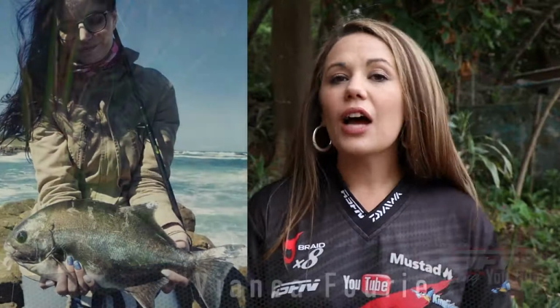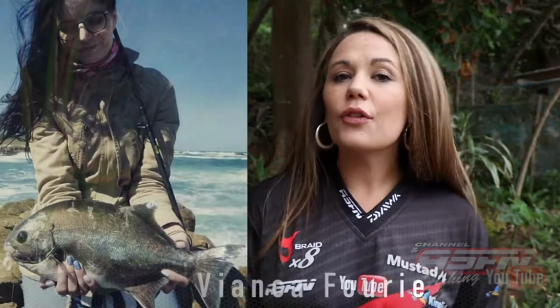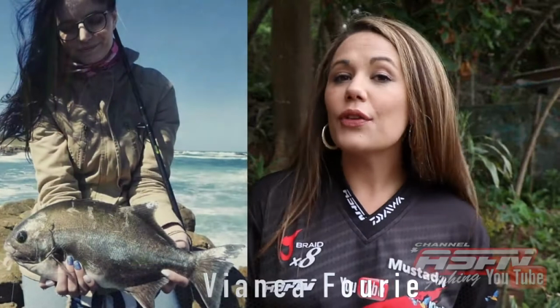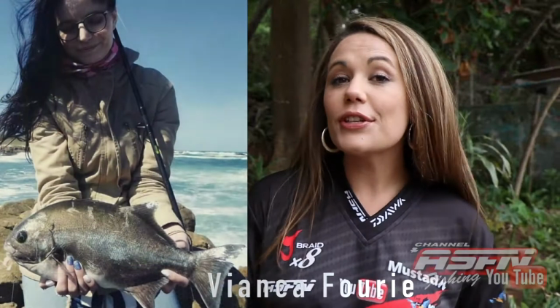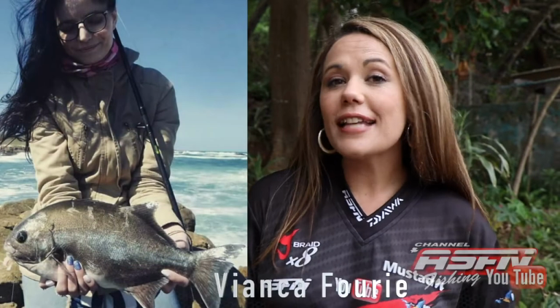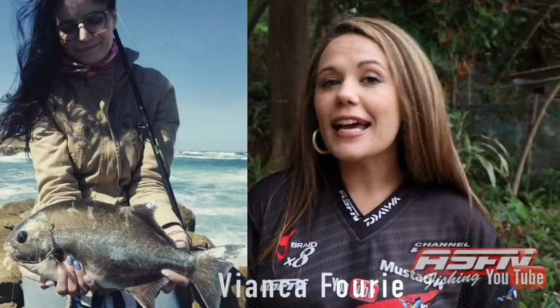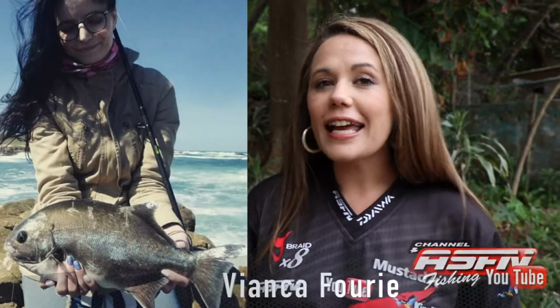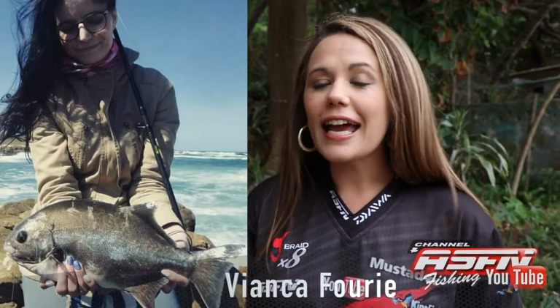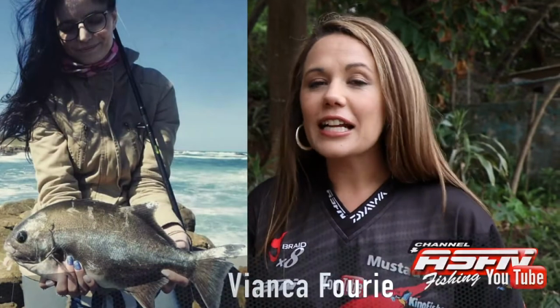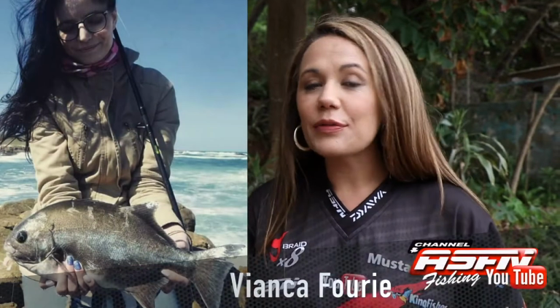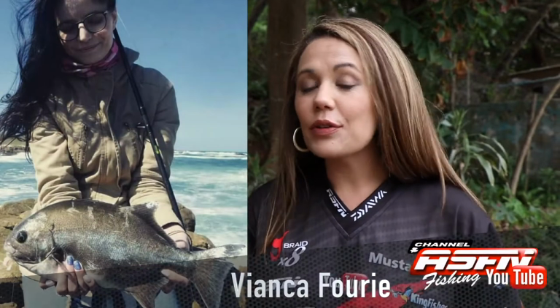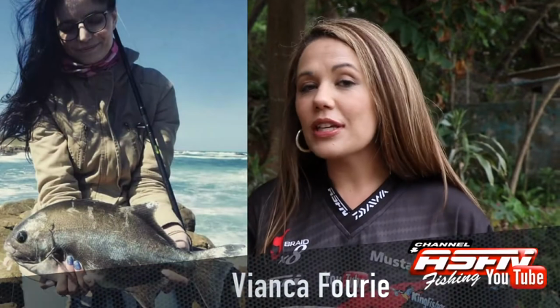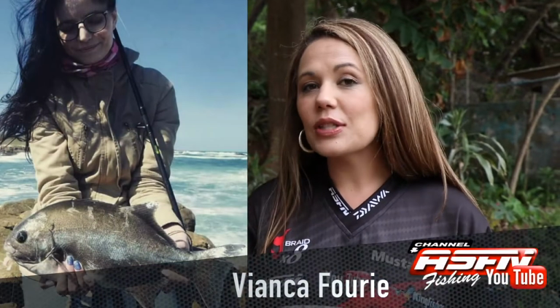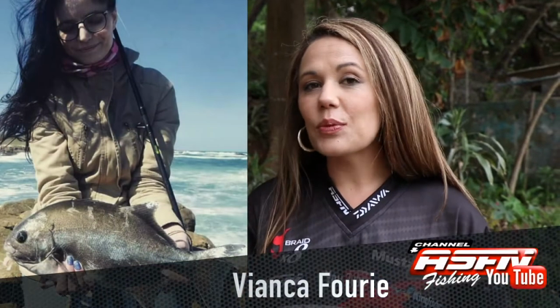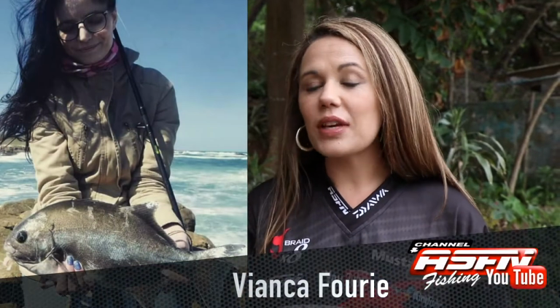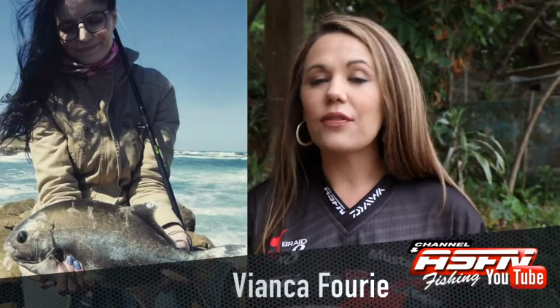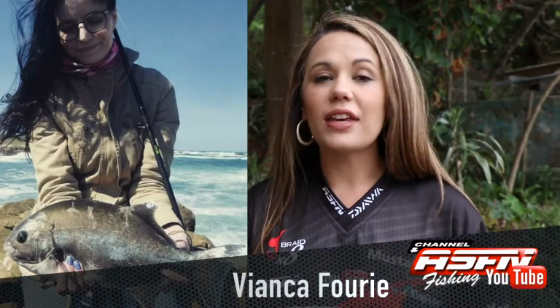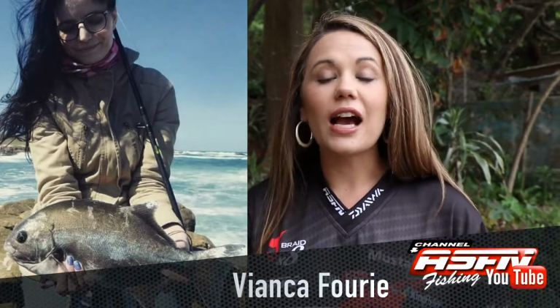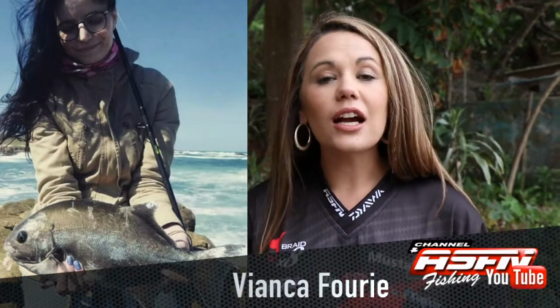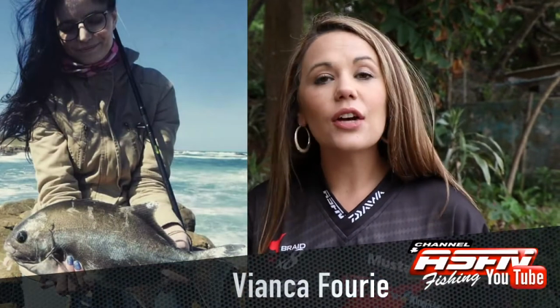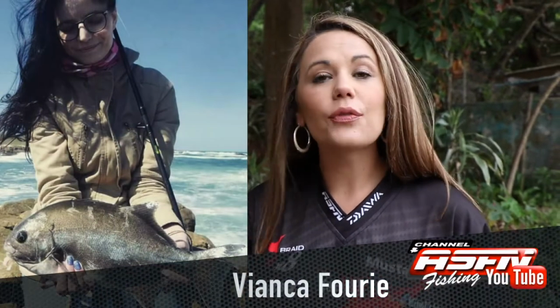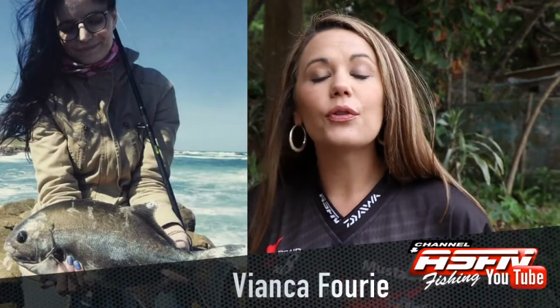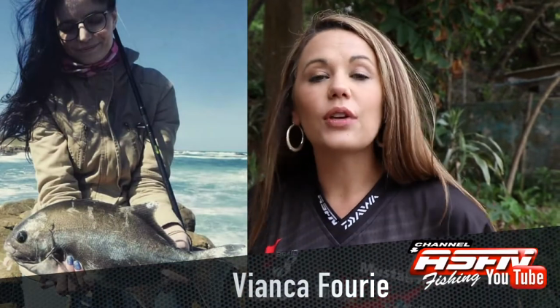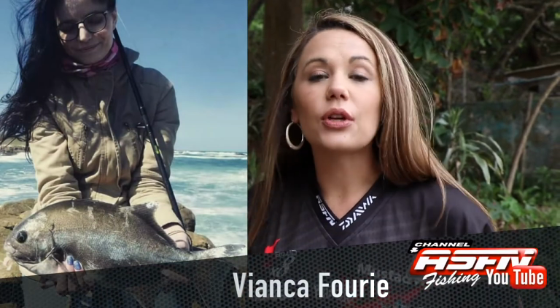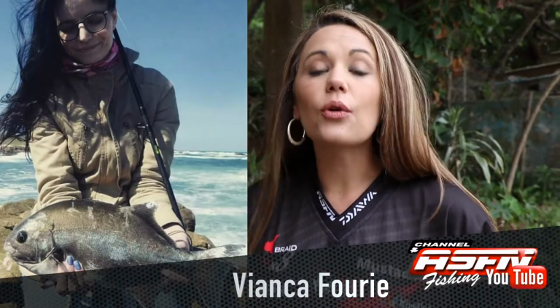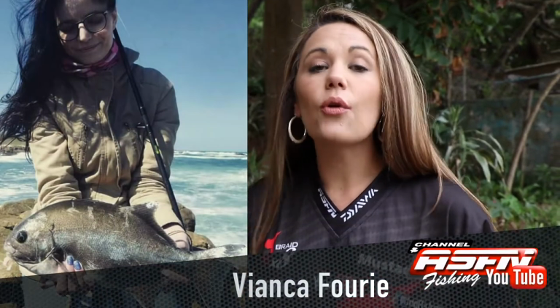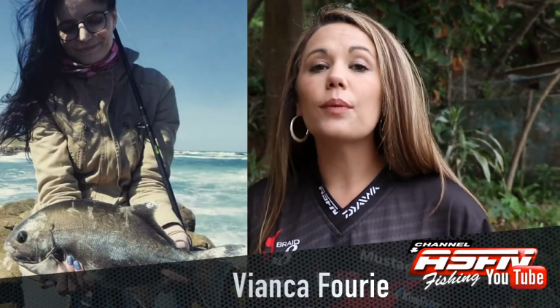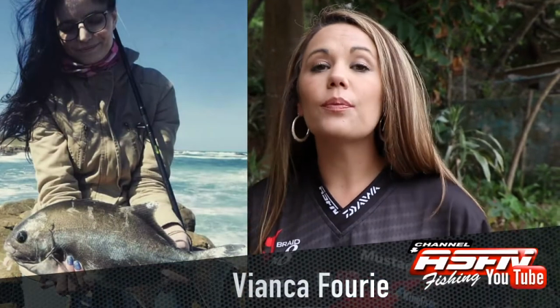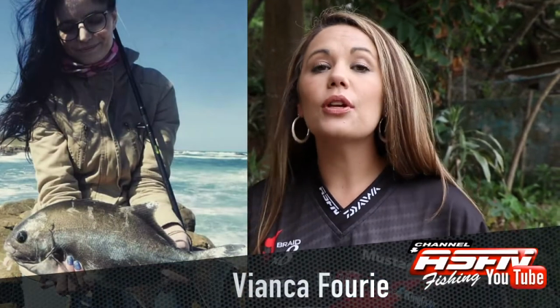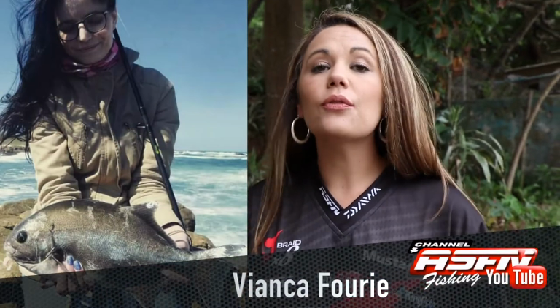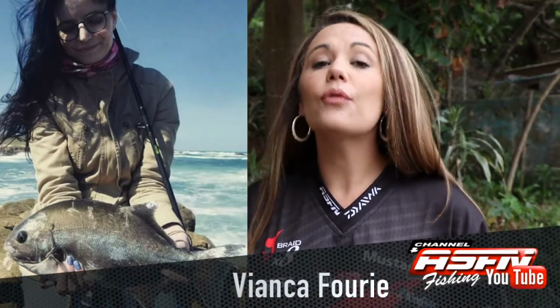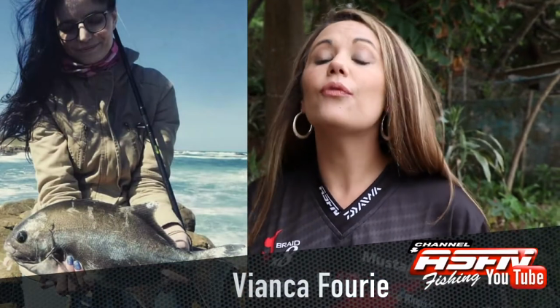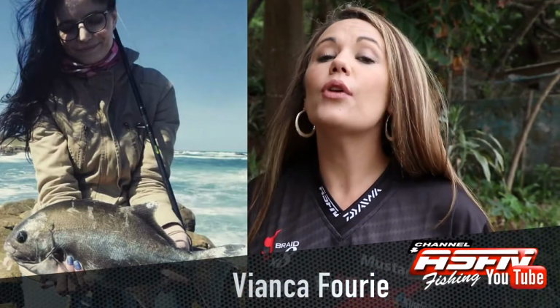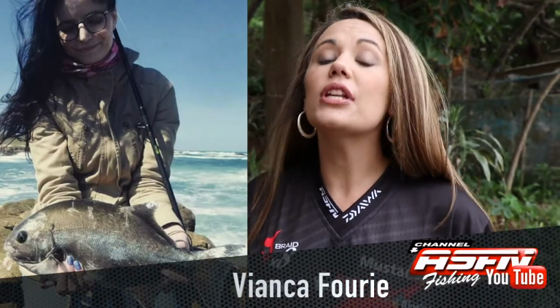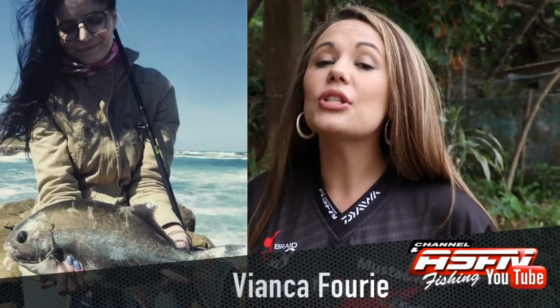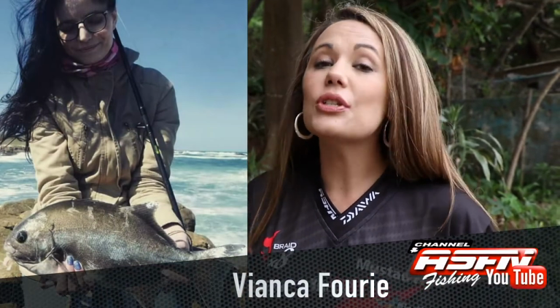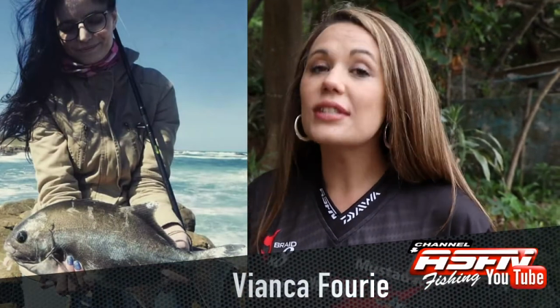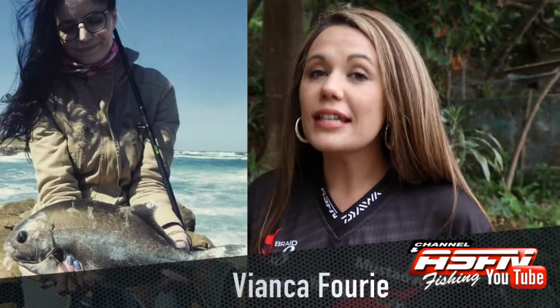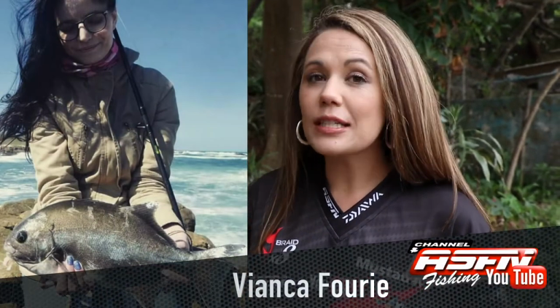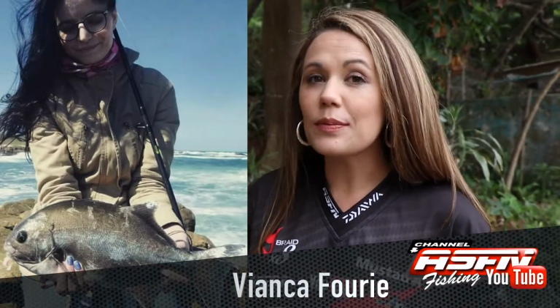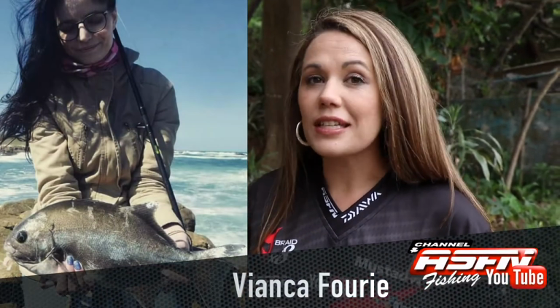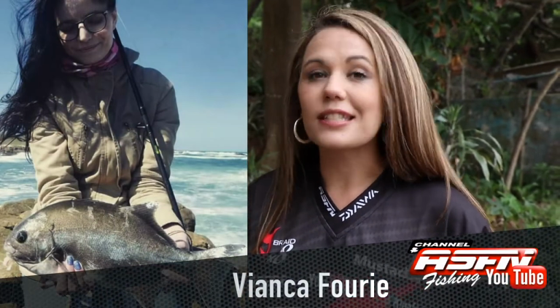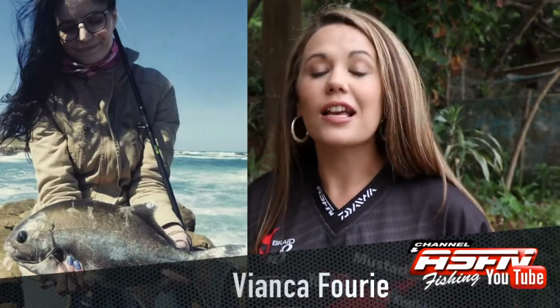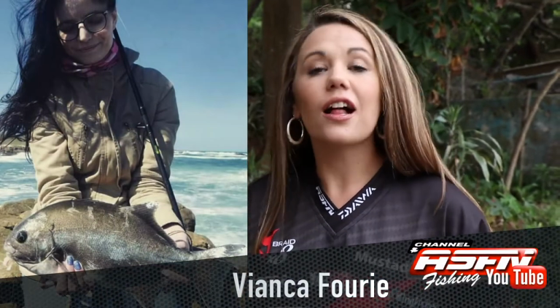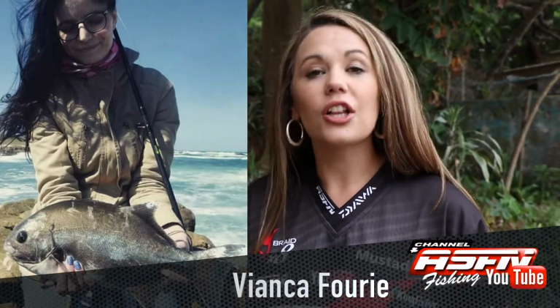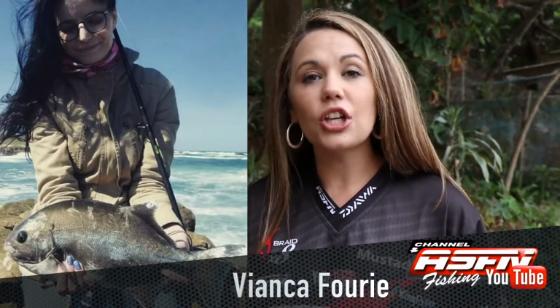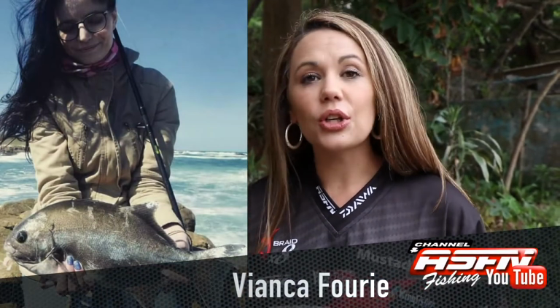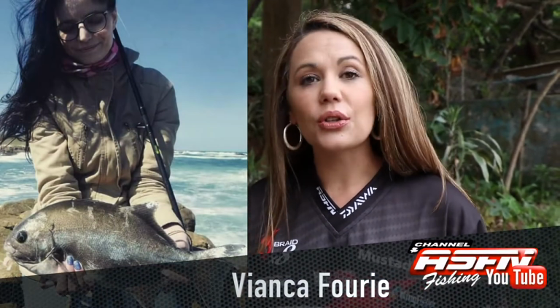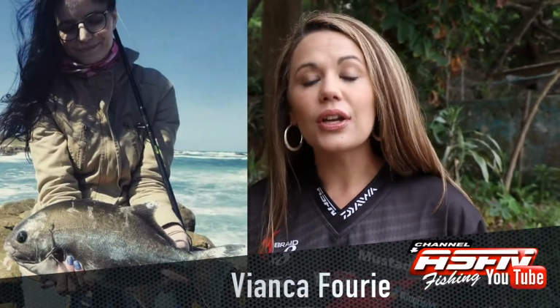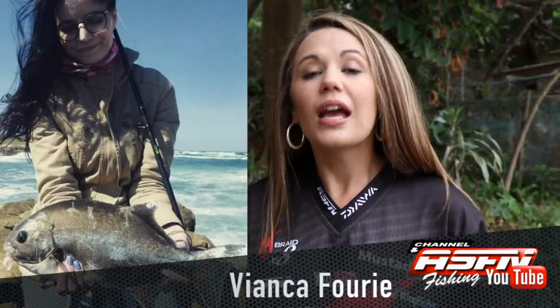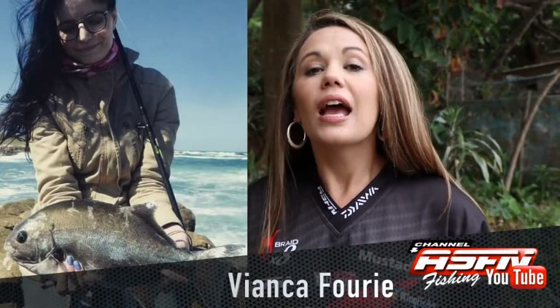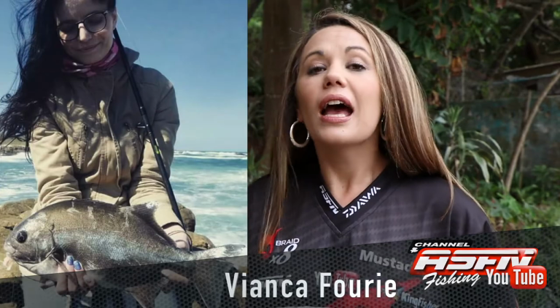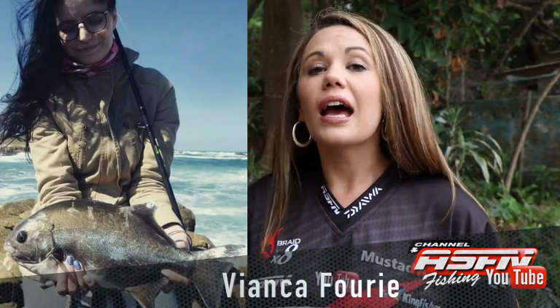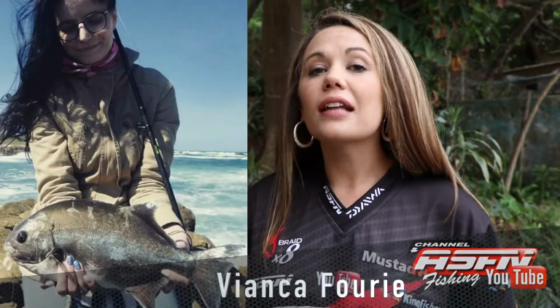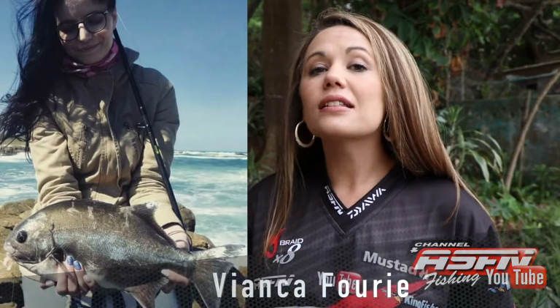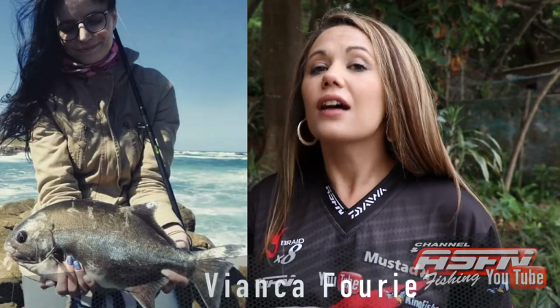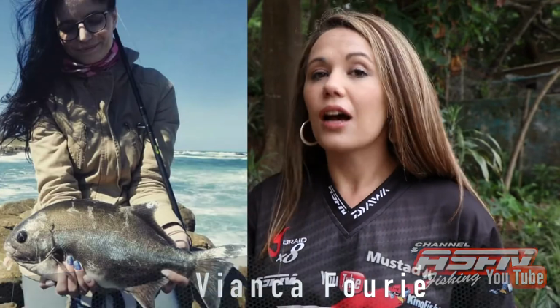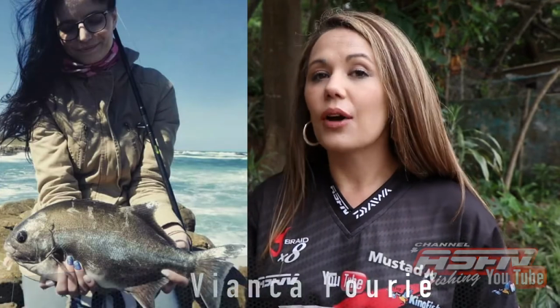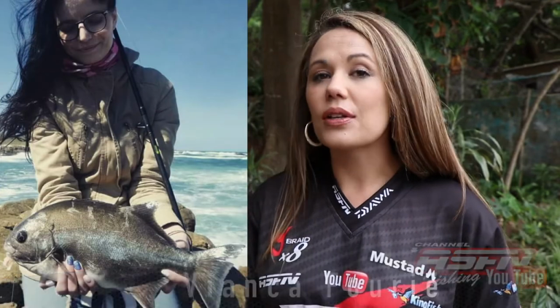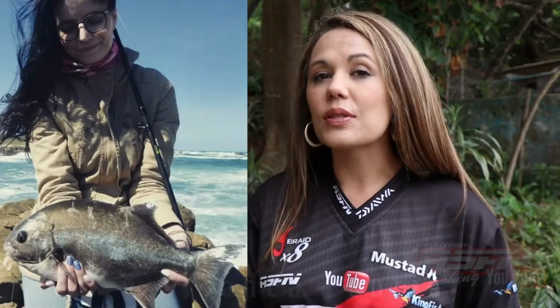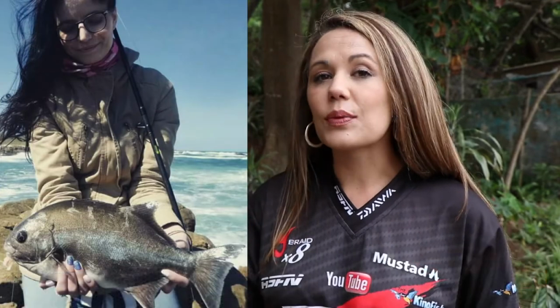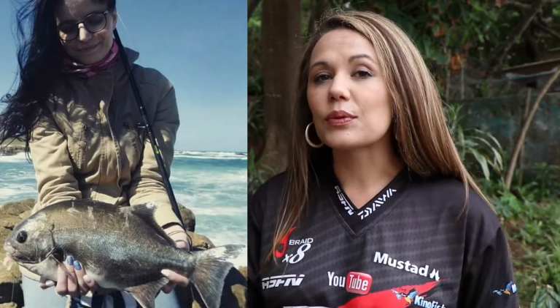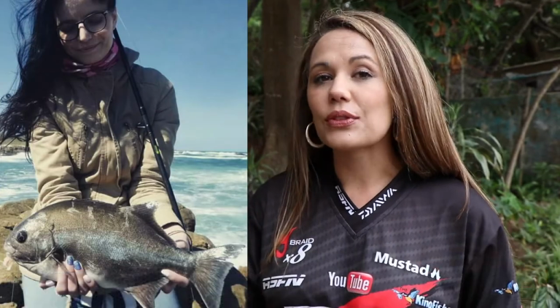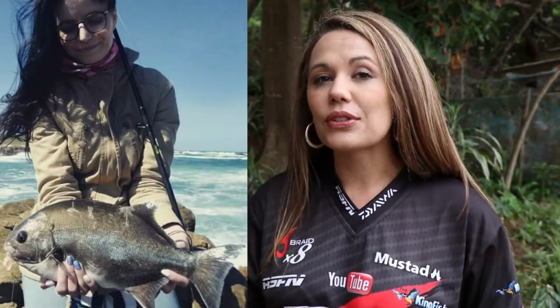Our first lady angler for this week, Vianca Farie, who caught a beautiful 42cm ghaljoen at Gauritsmonk.